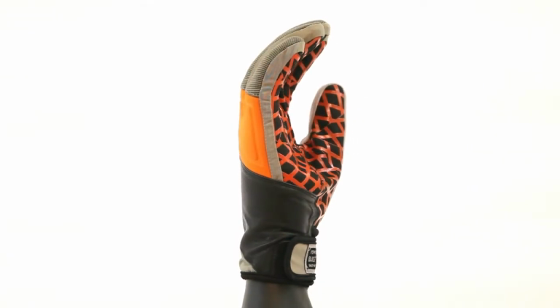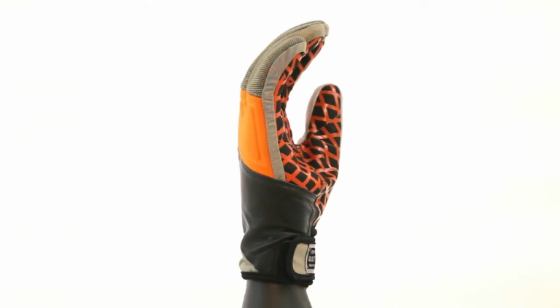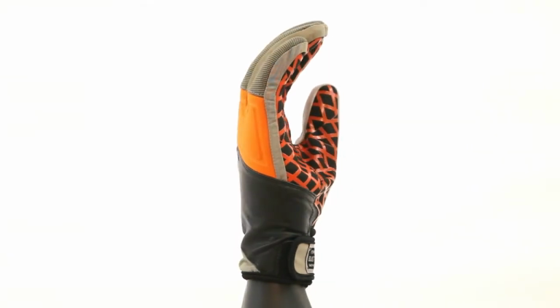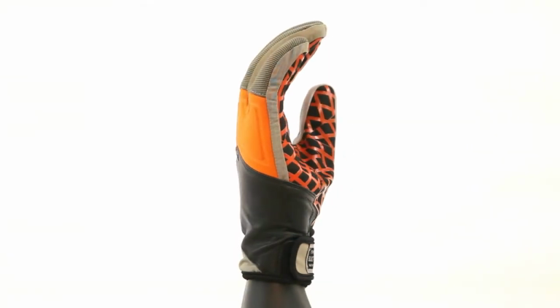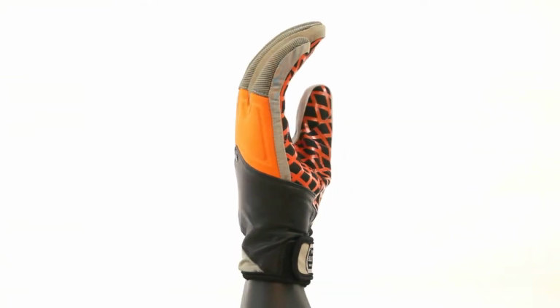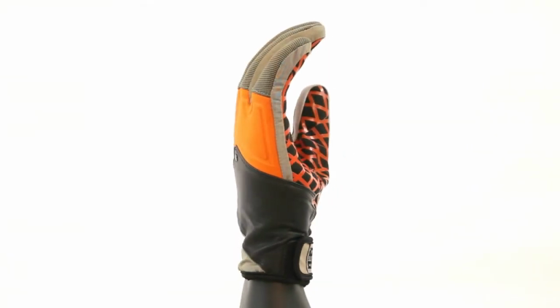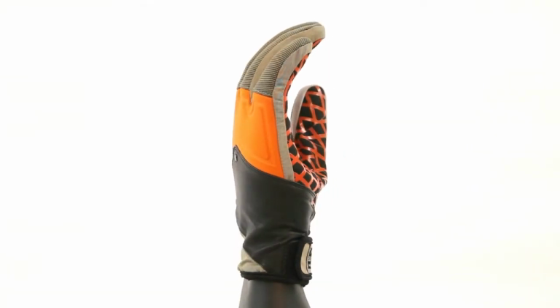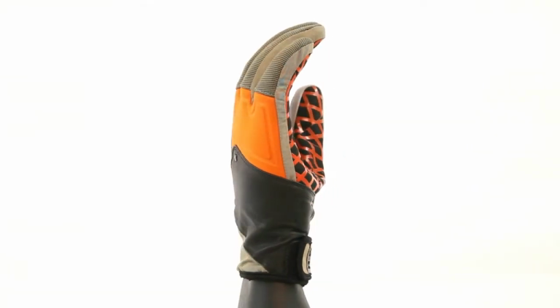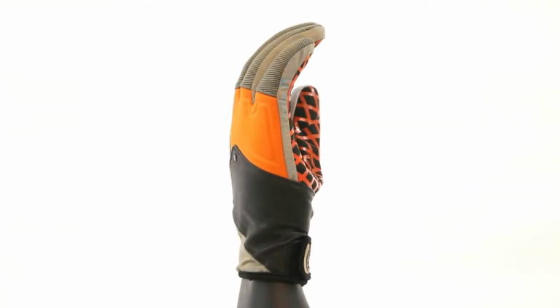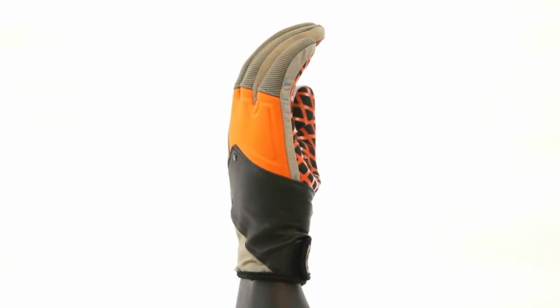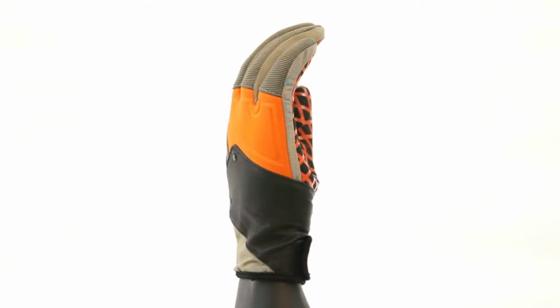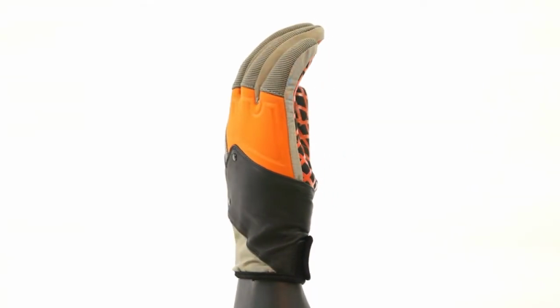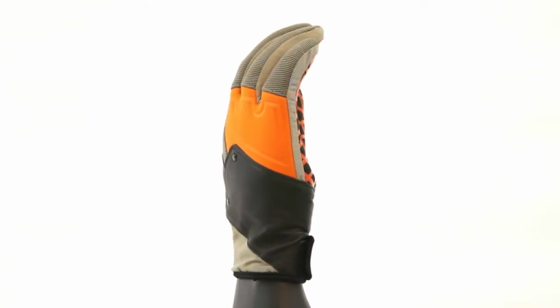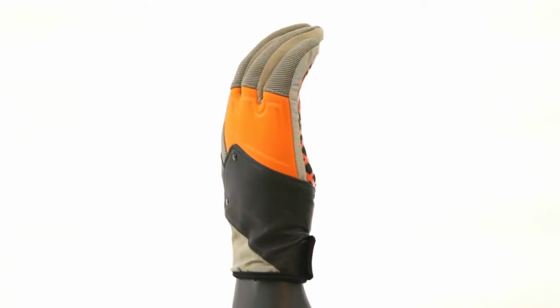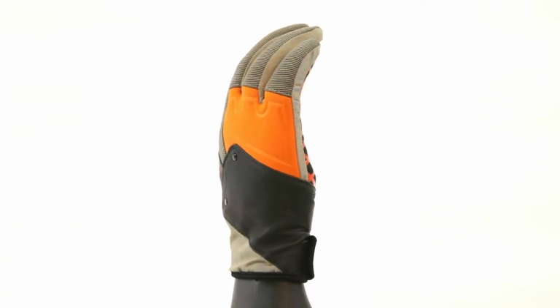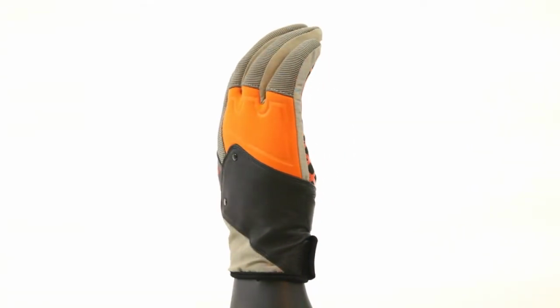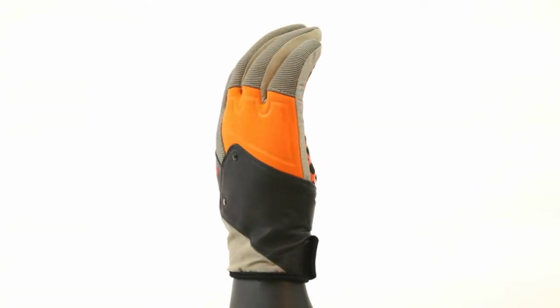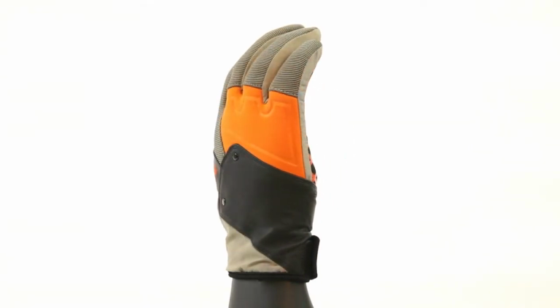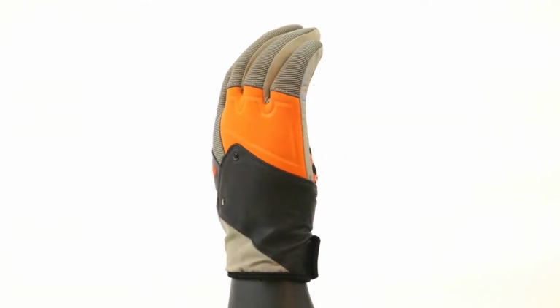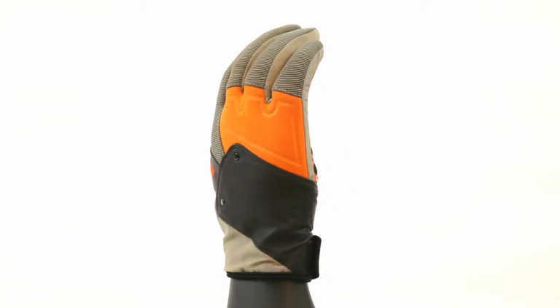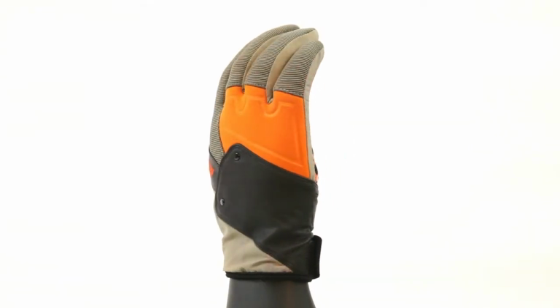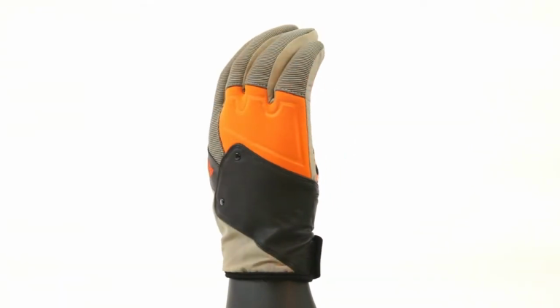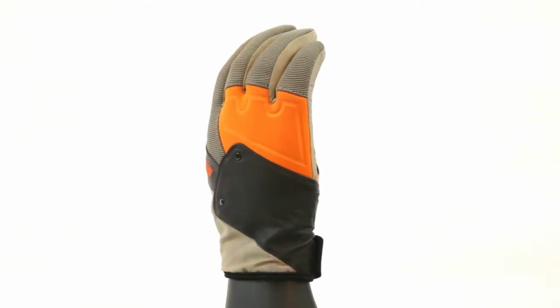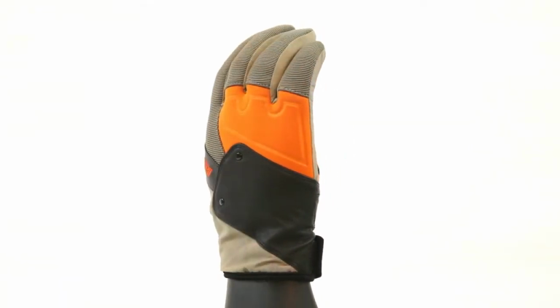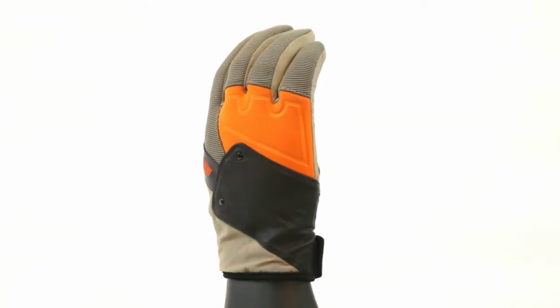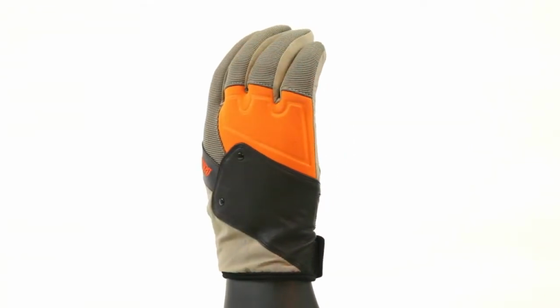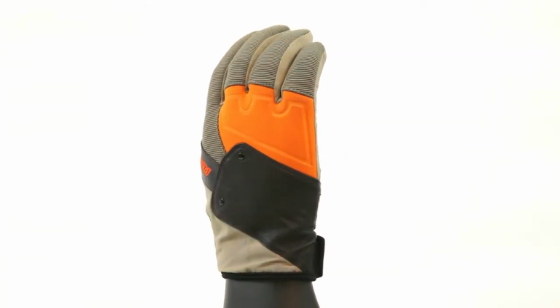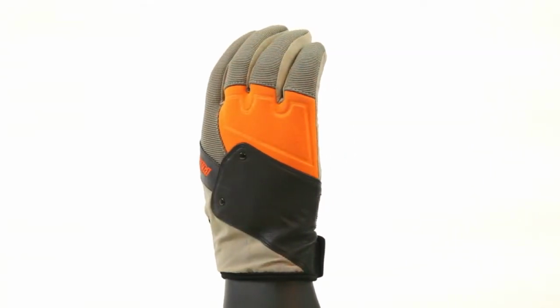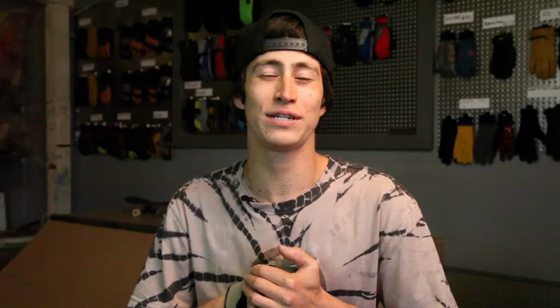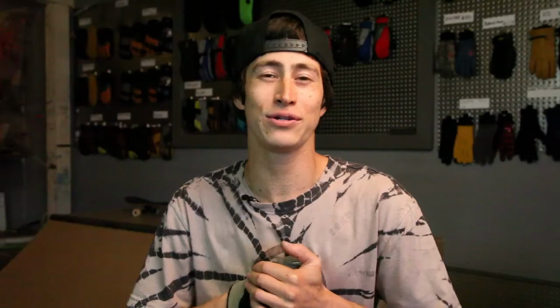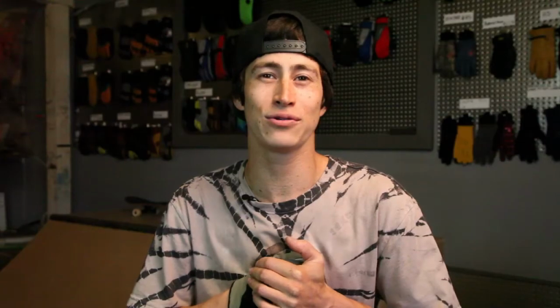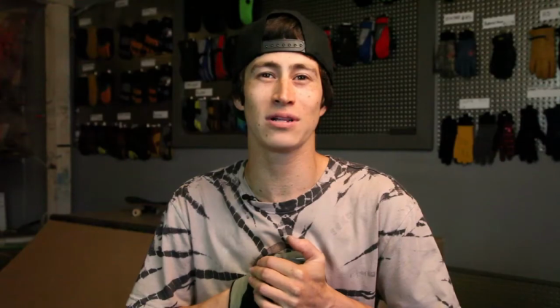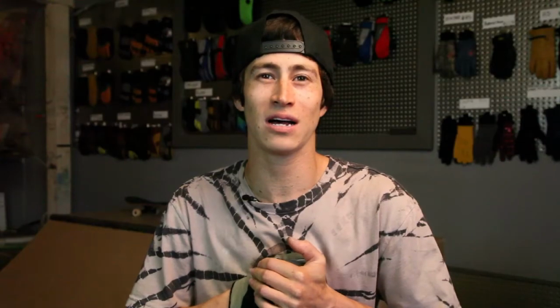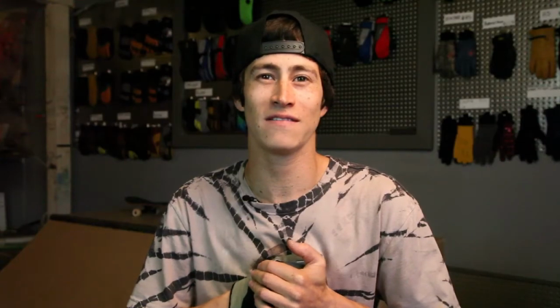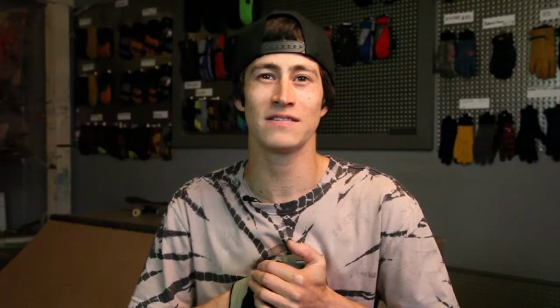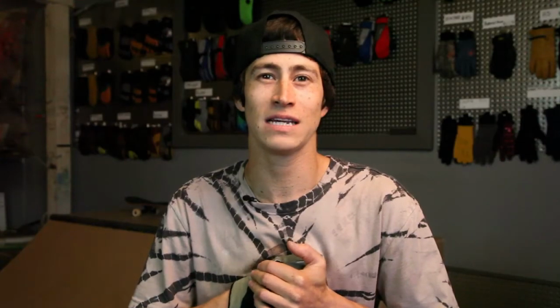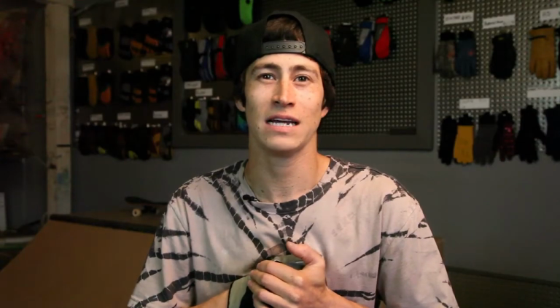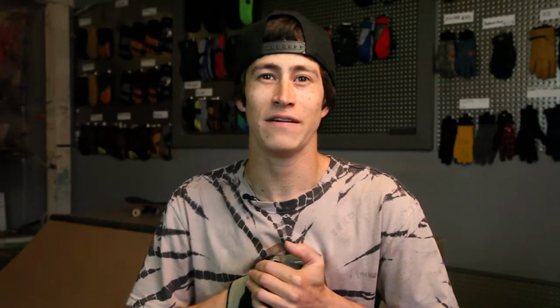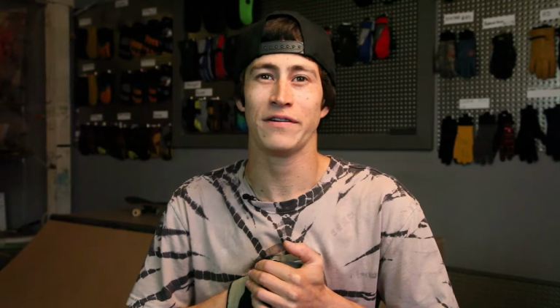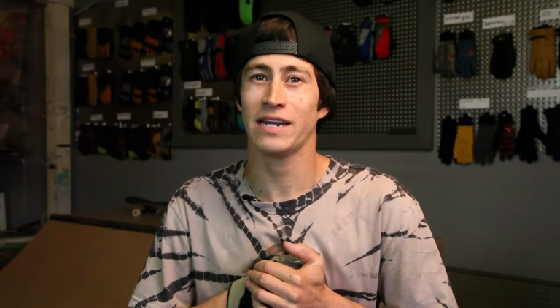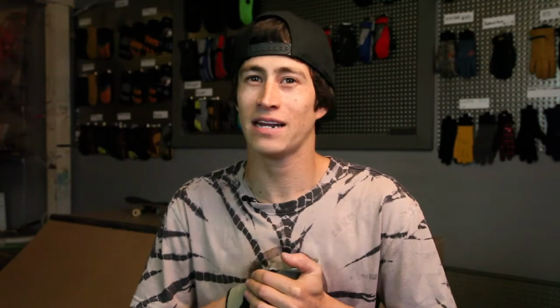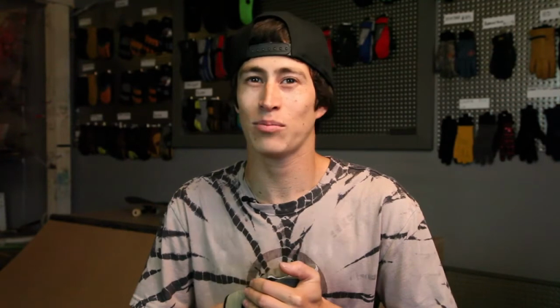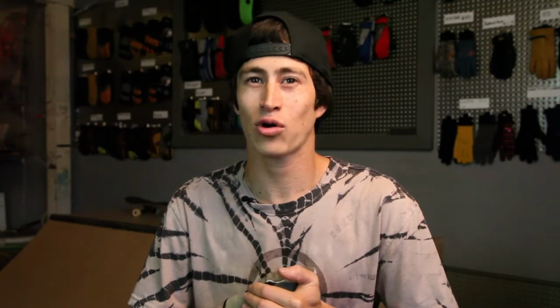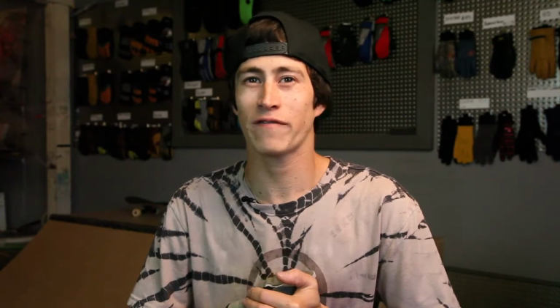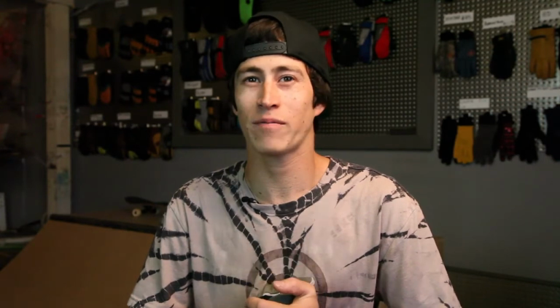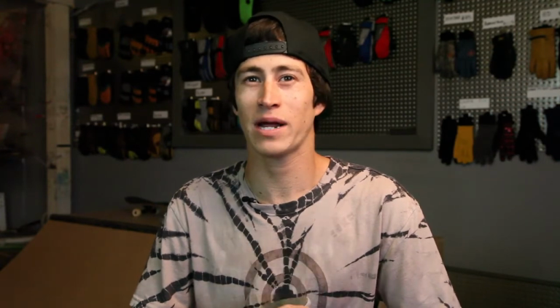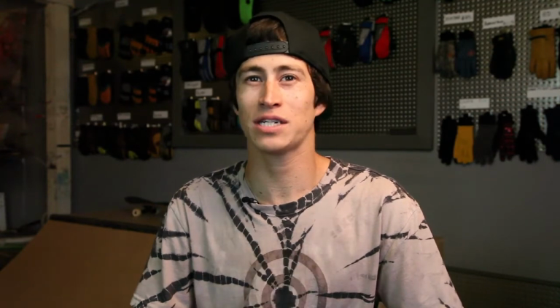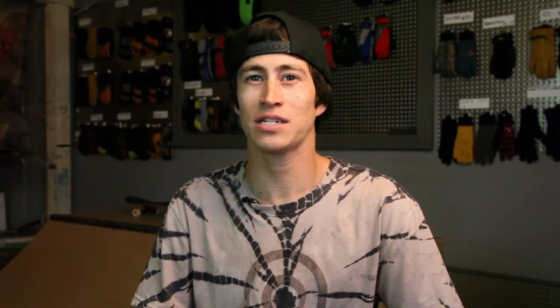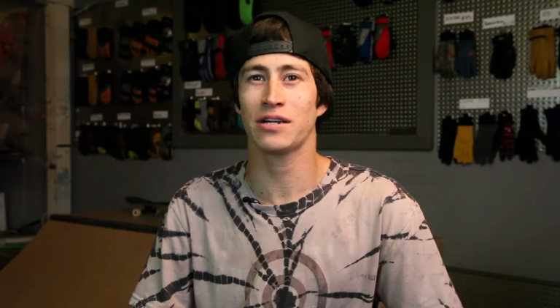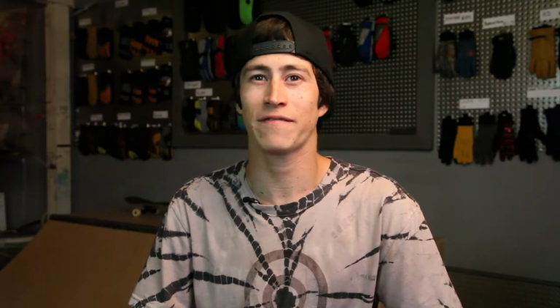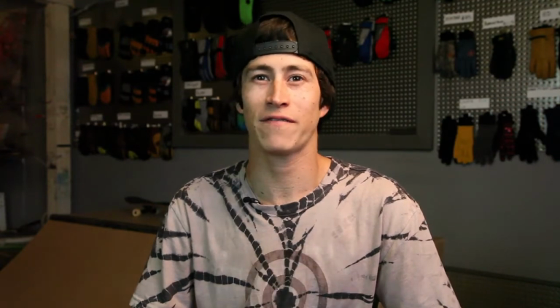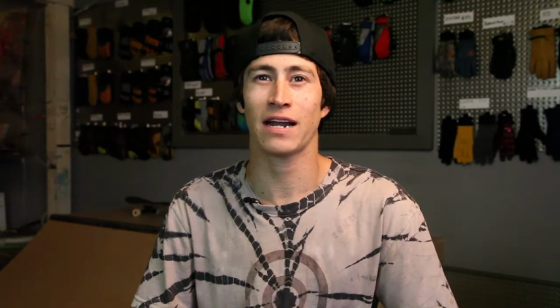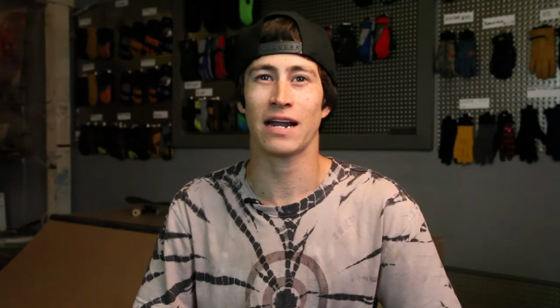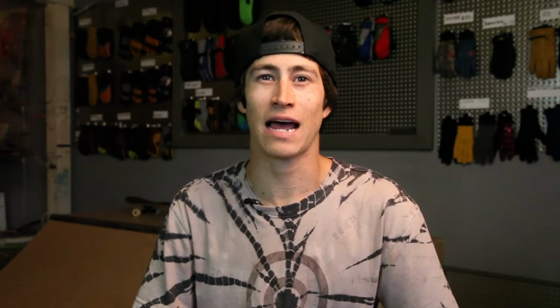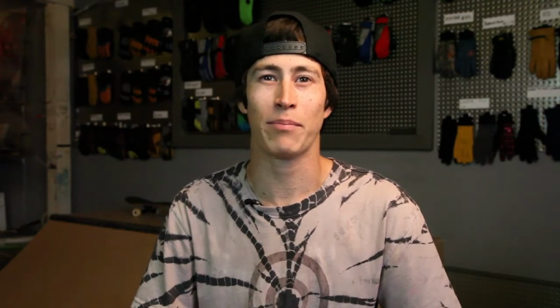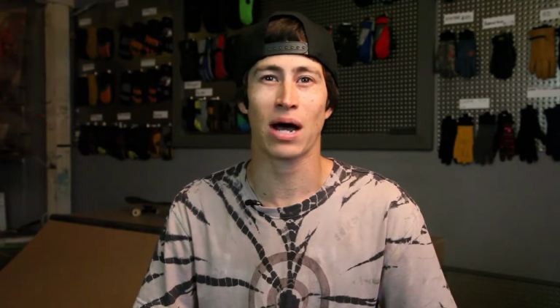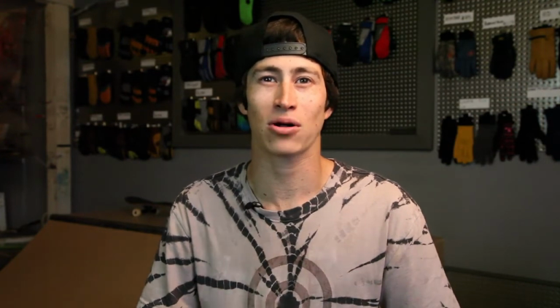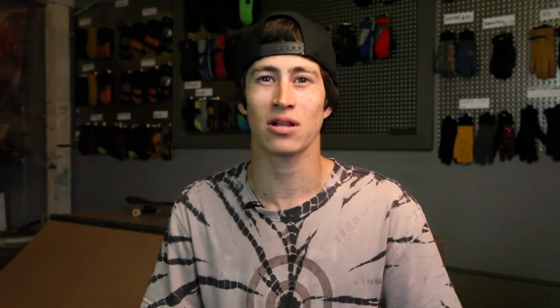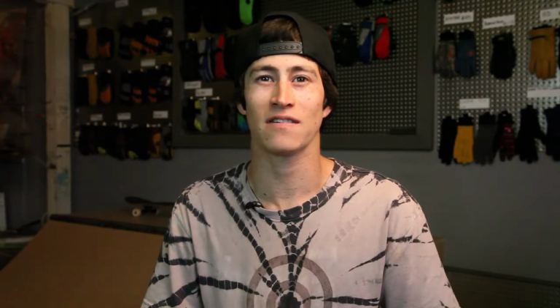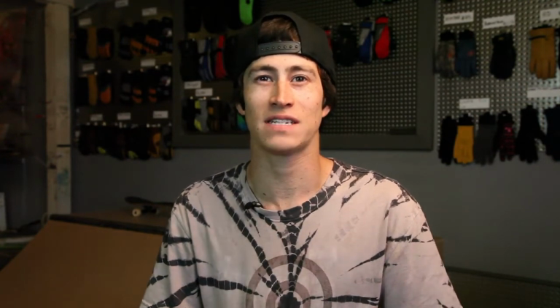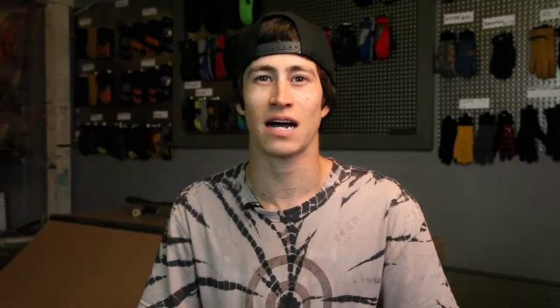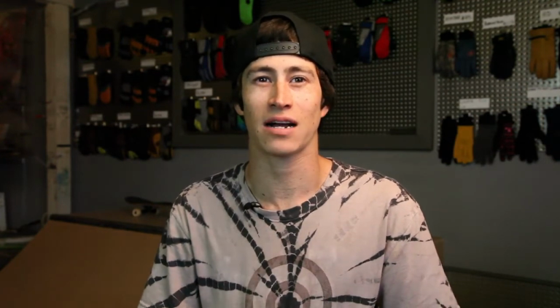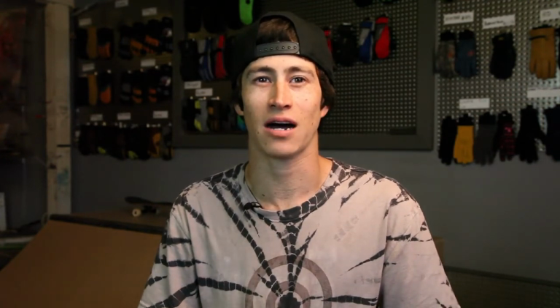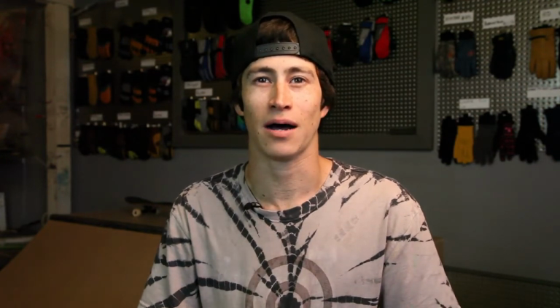Get yourself a pair of POW 0.2 Gloves. If you need any more information, you can find it at POWGloves.com.